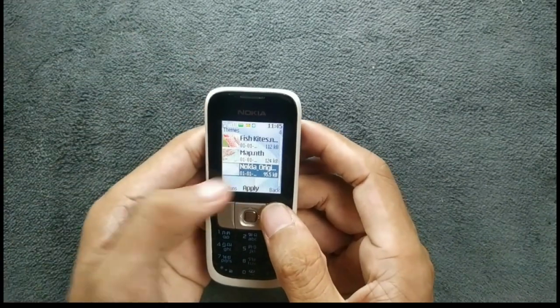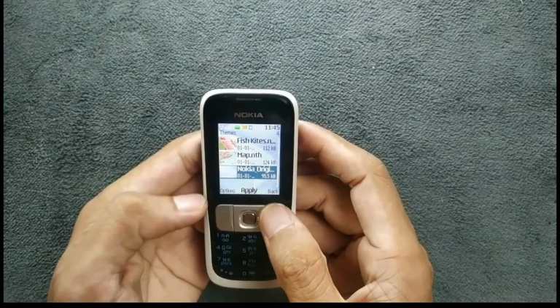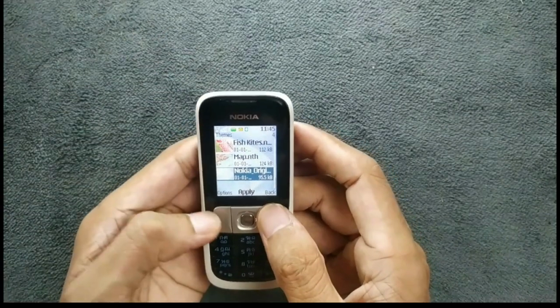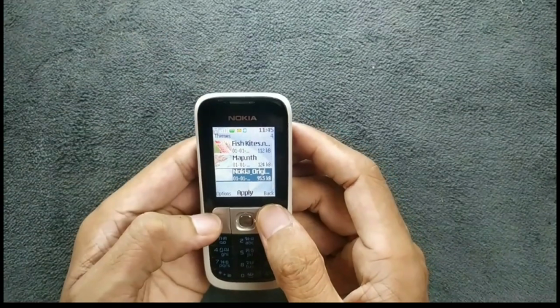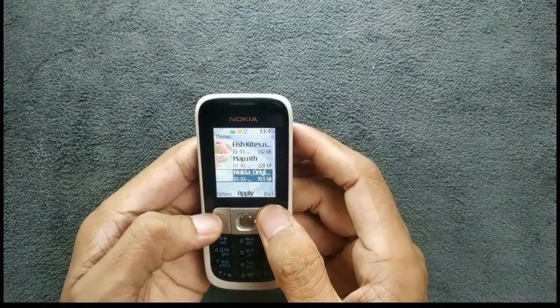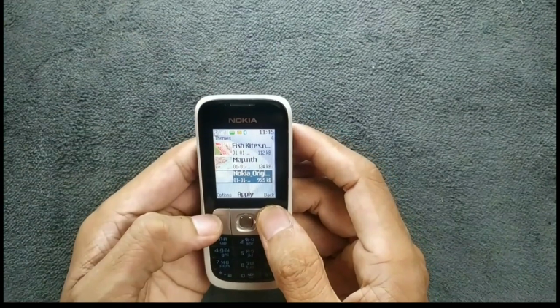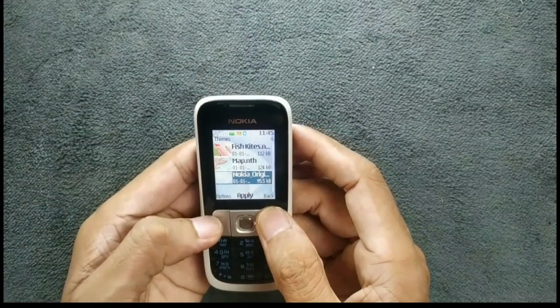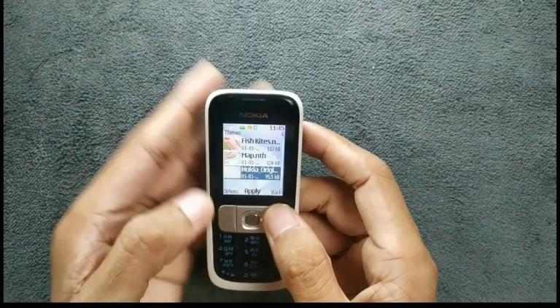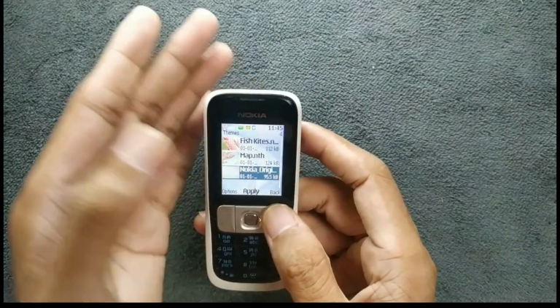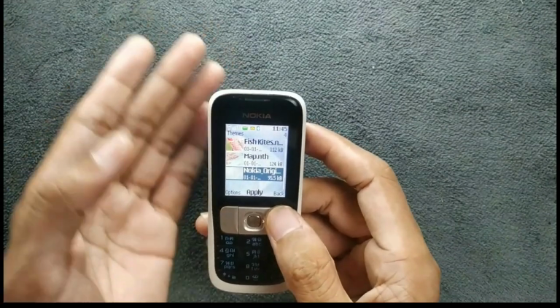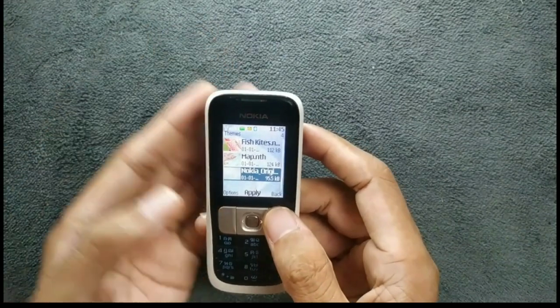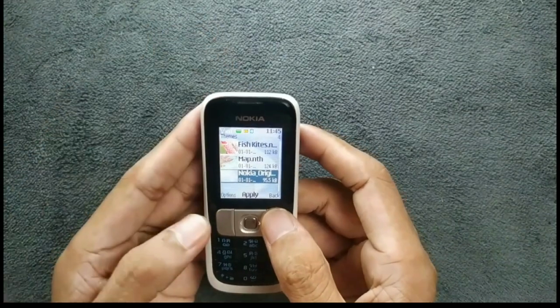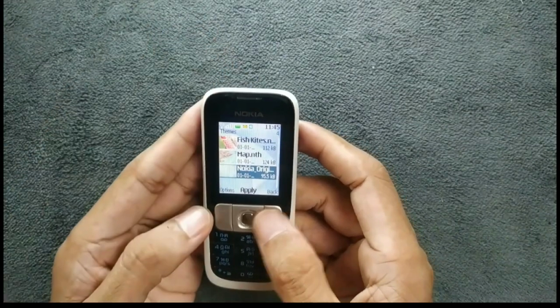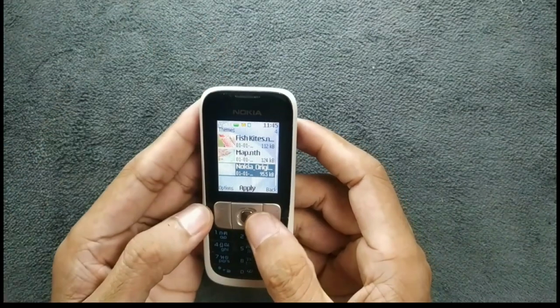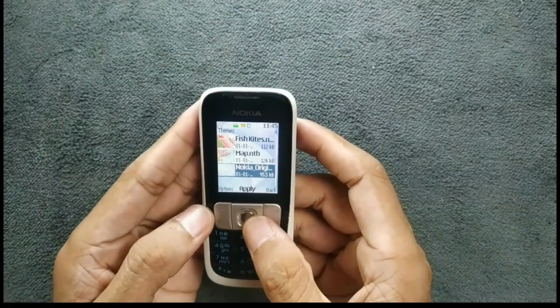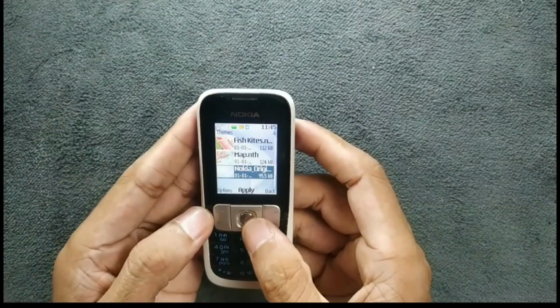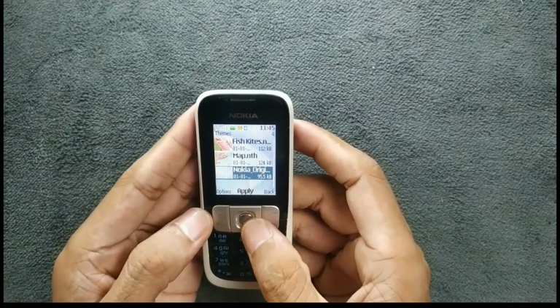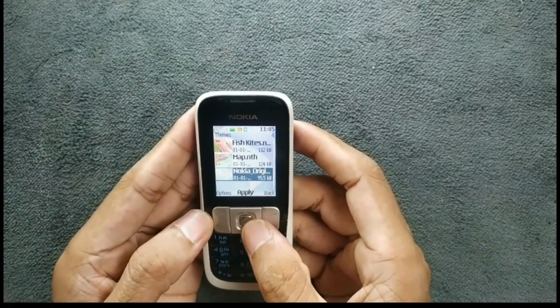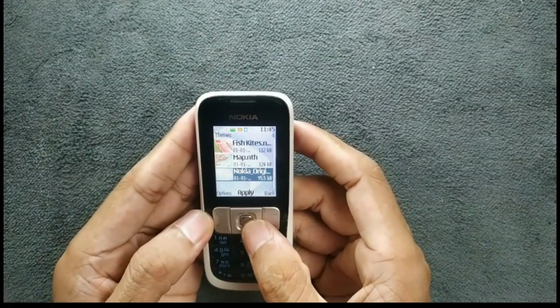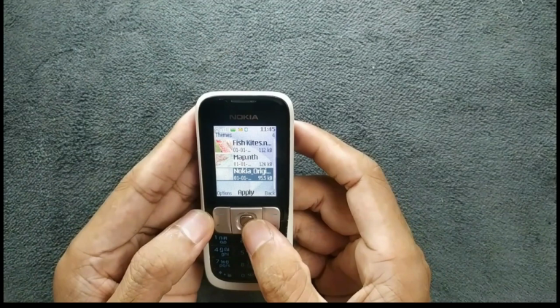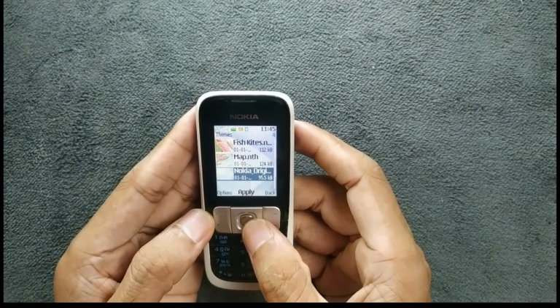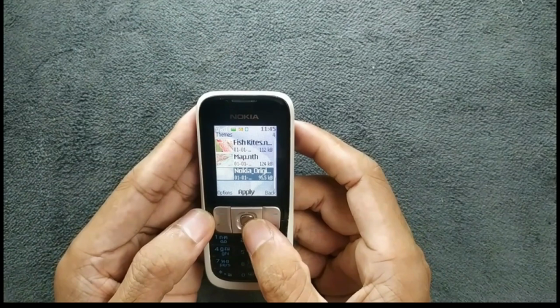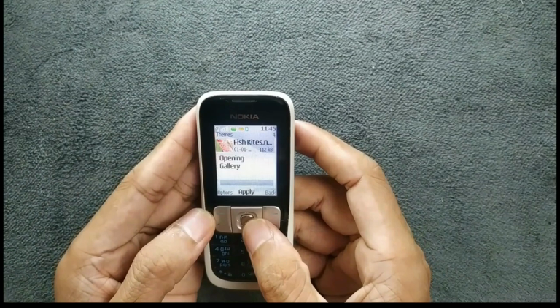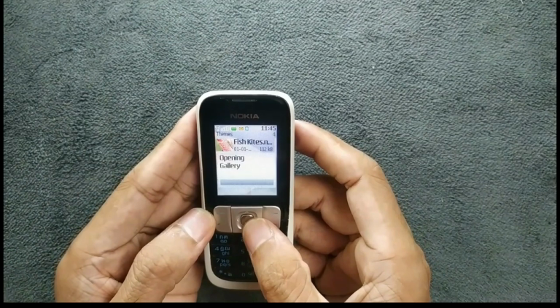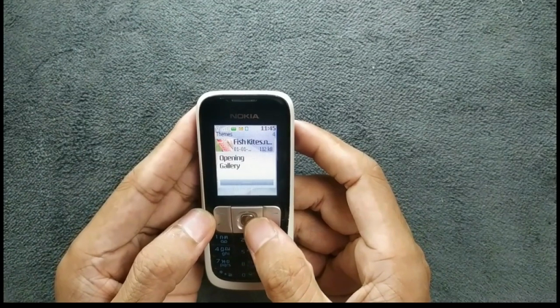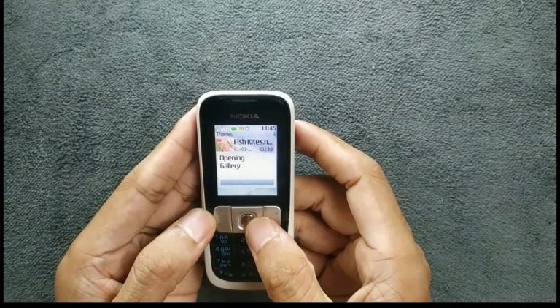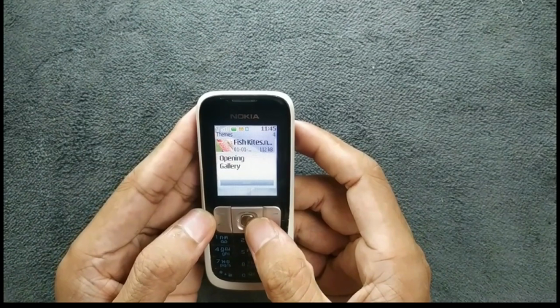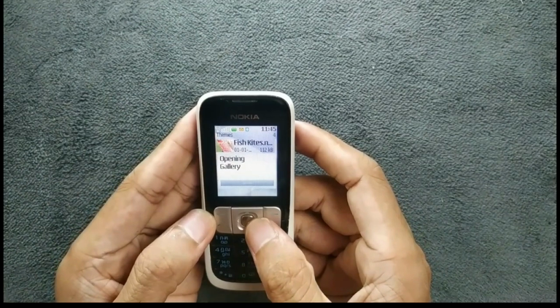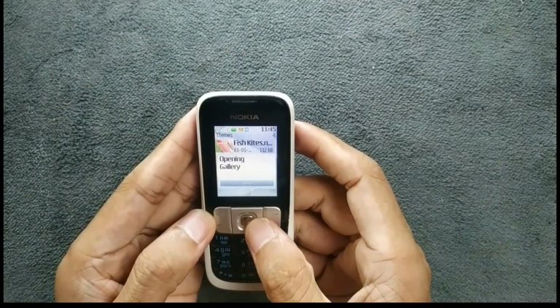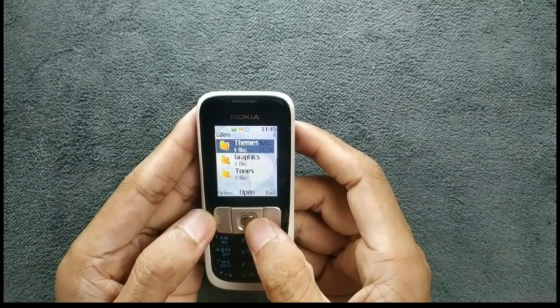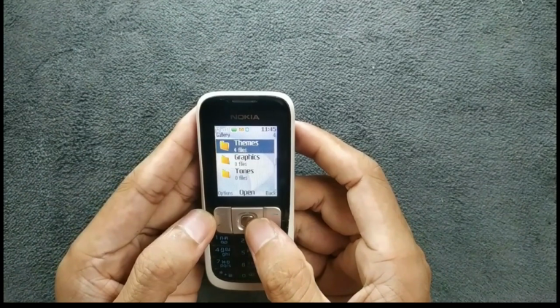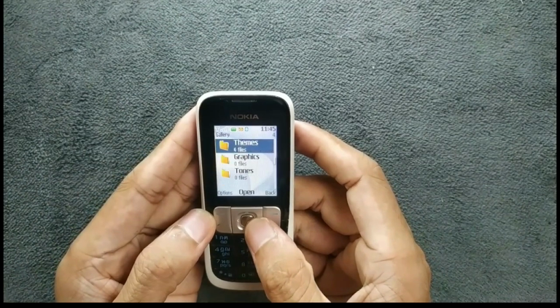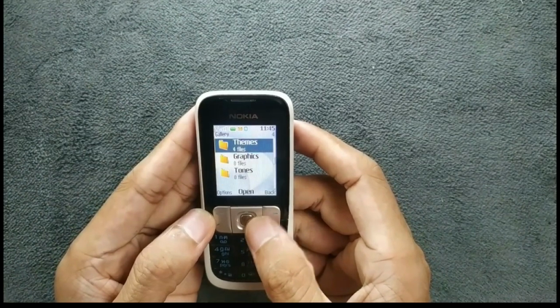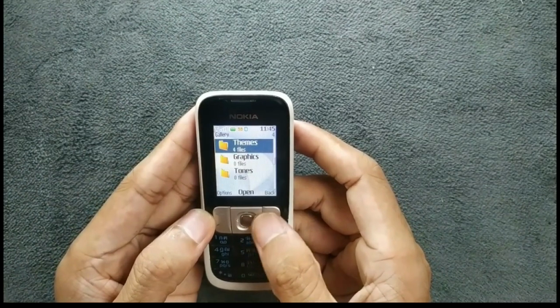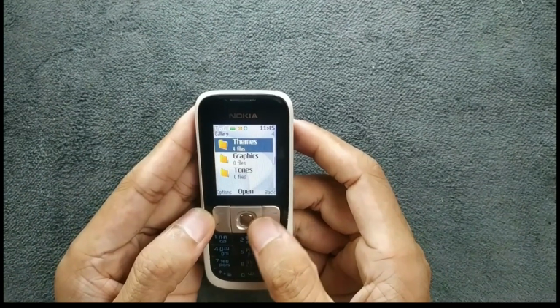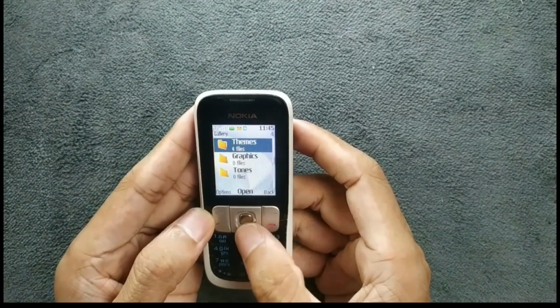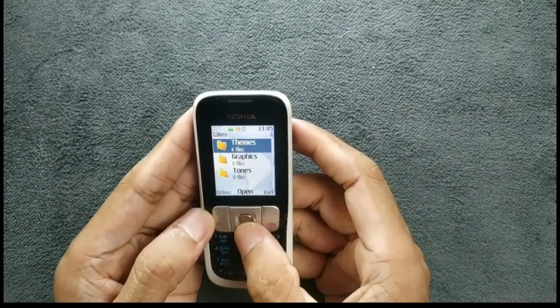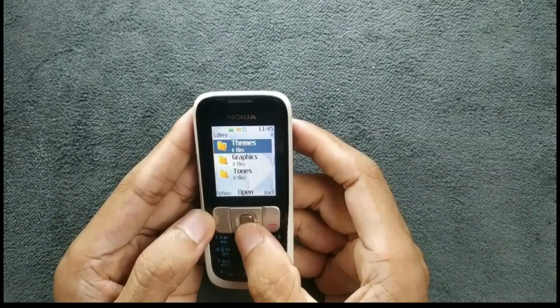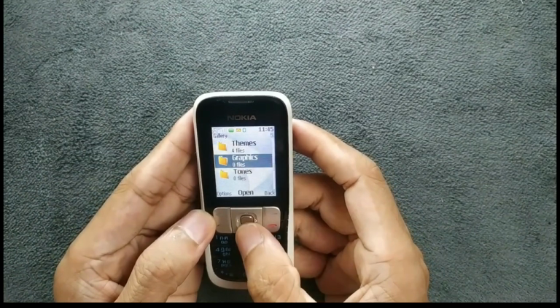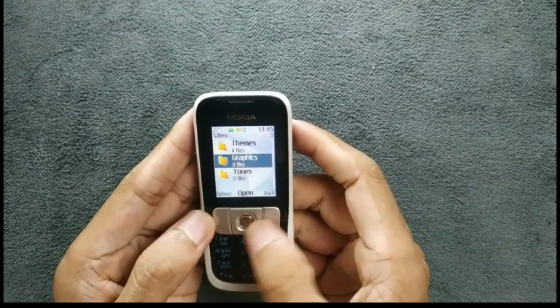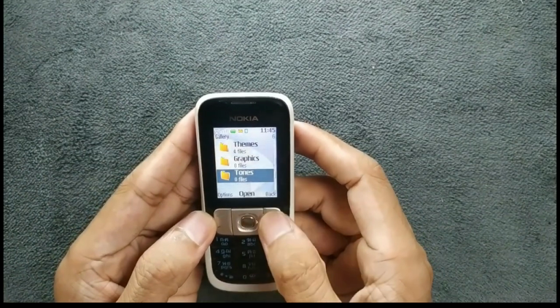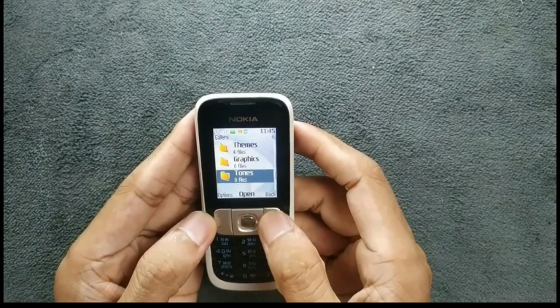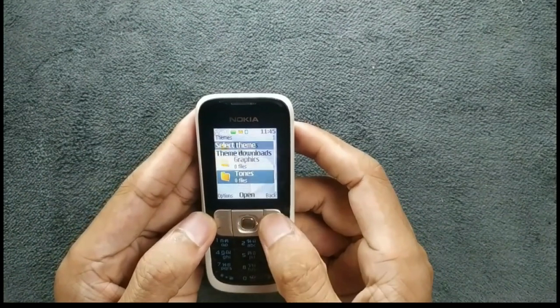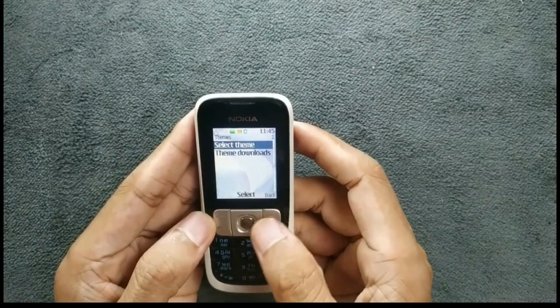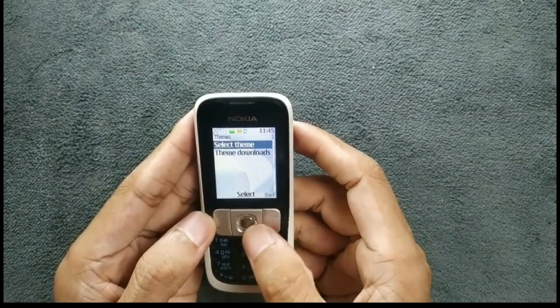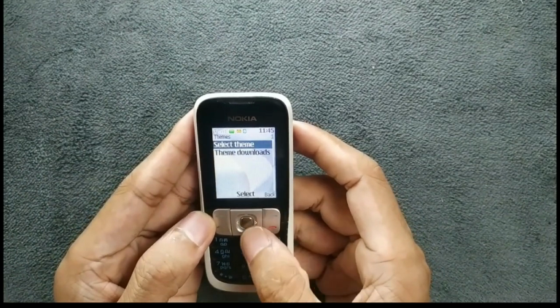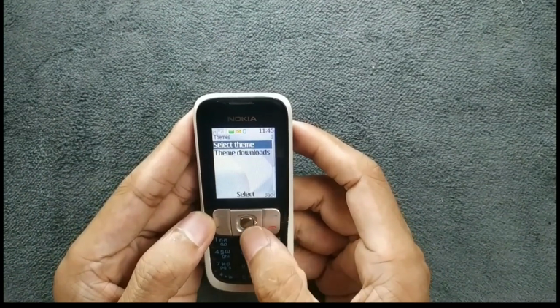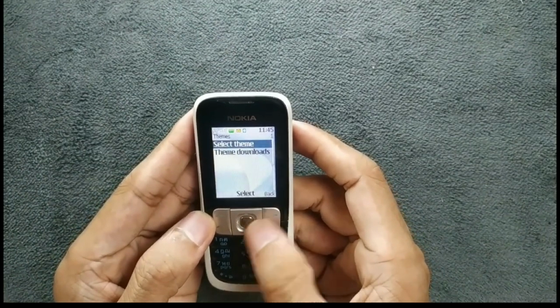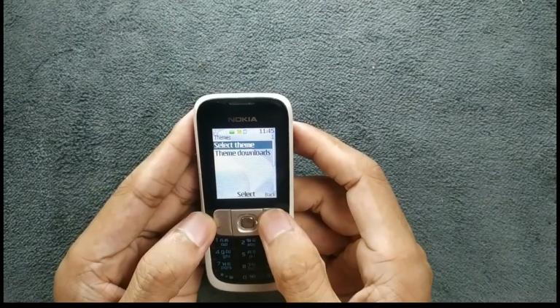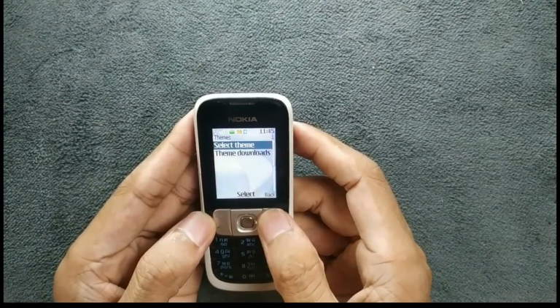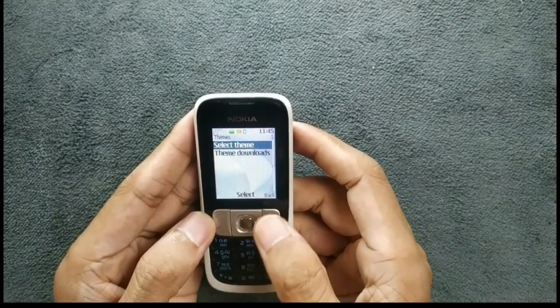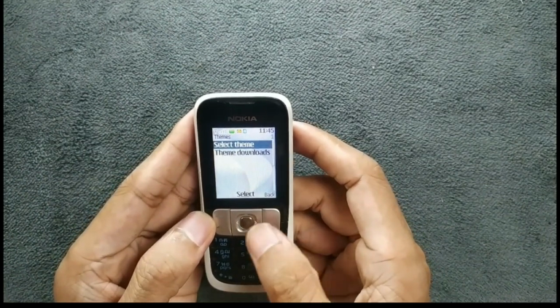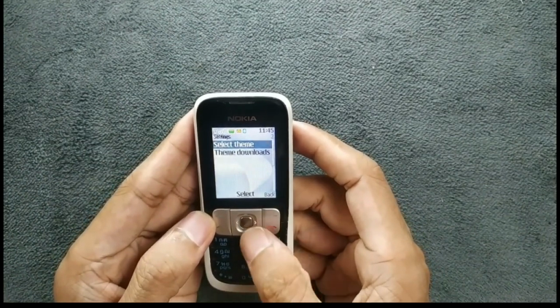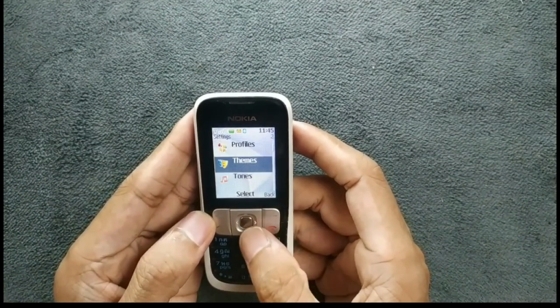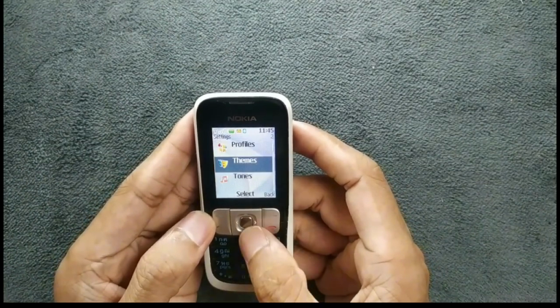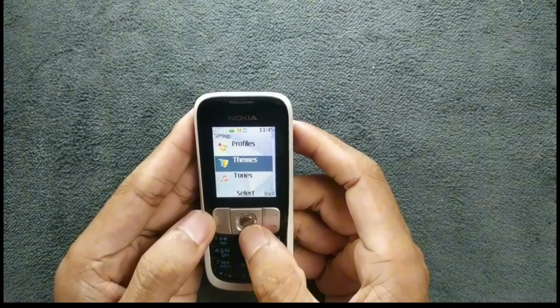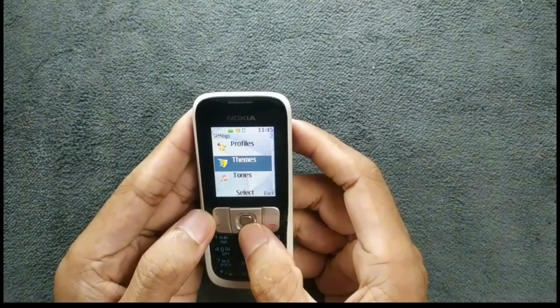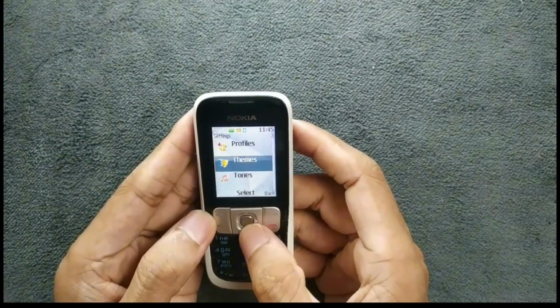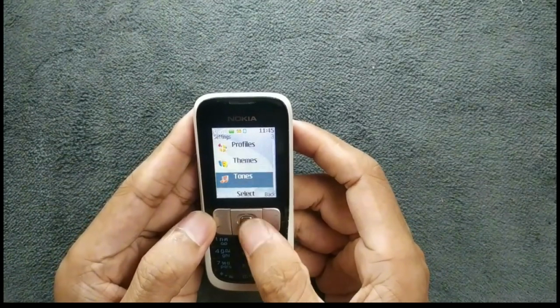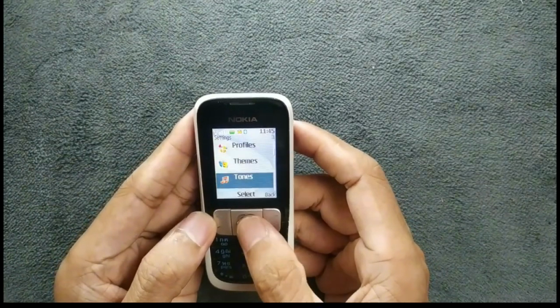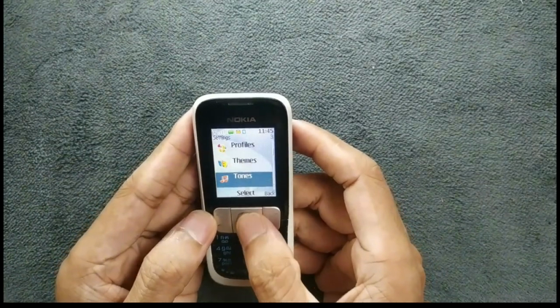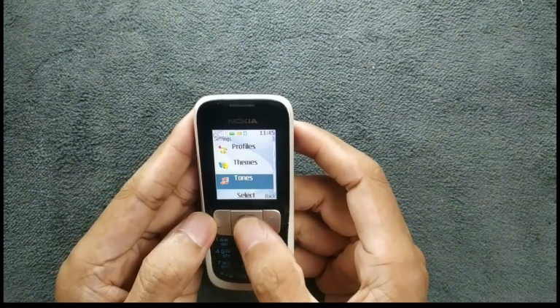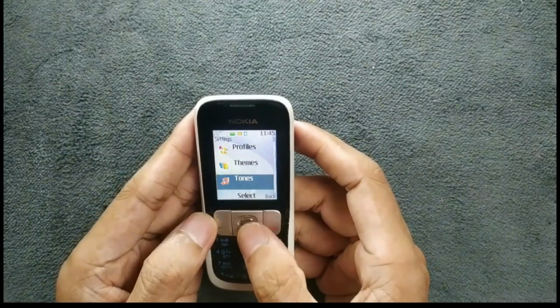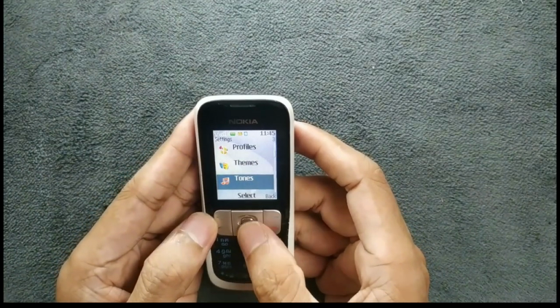There are a few themes here, as you can see. I'm sticking with the original one — it does look good.